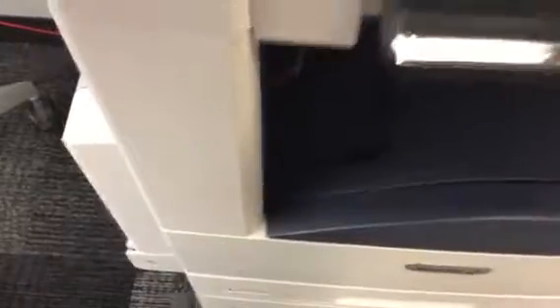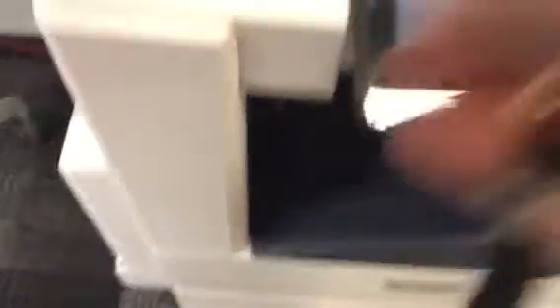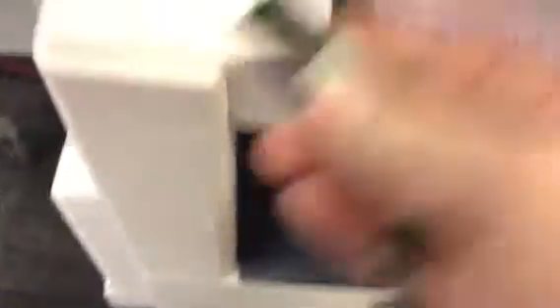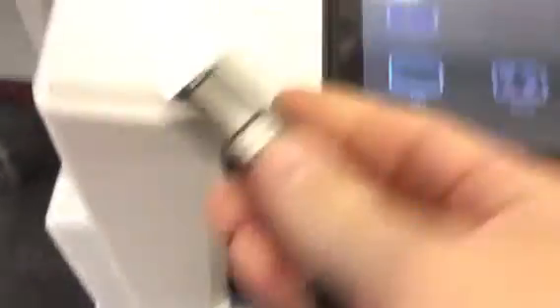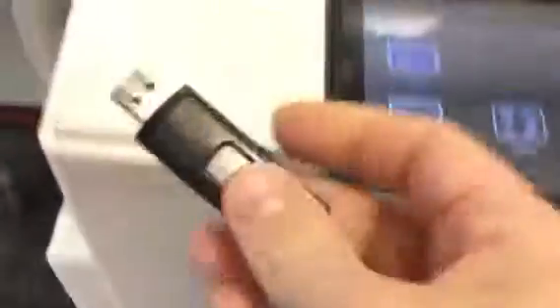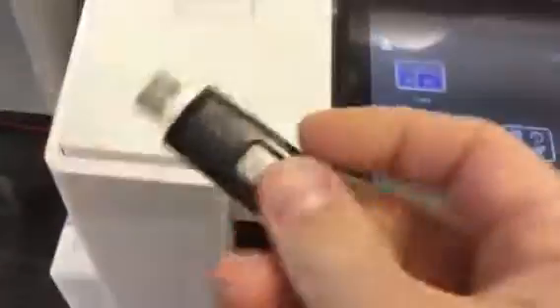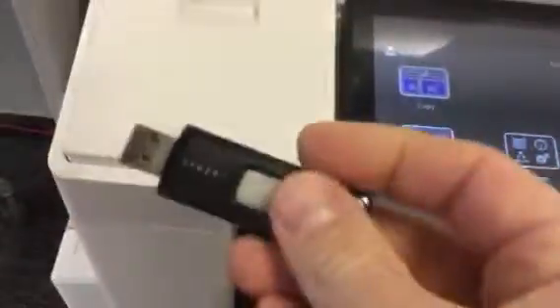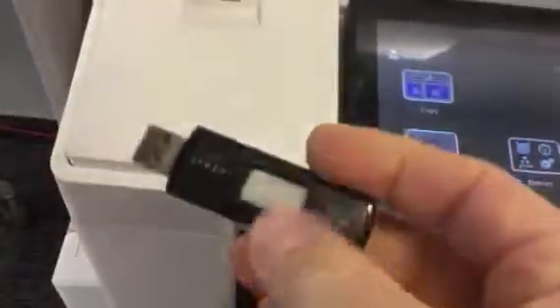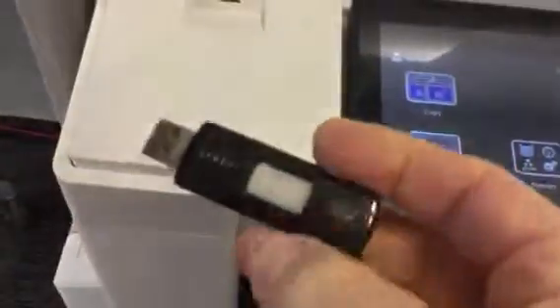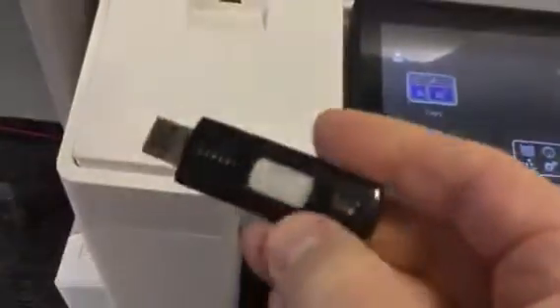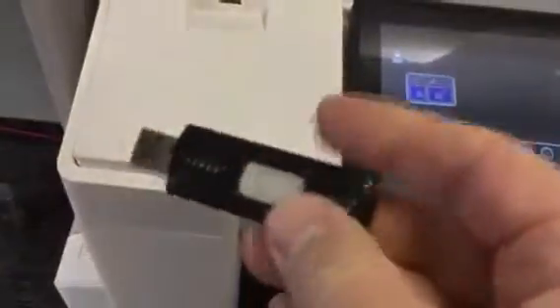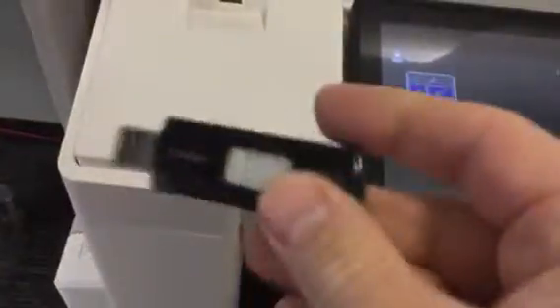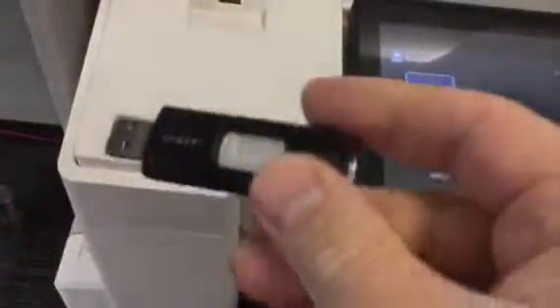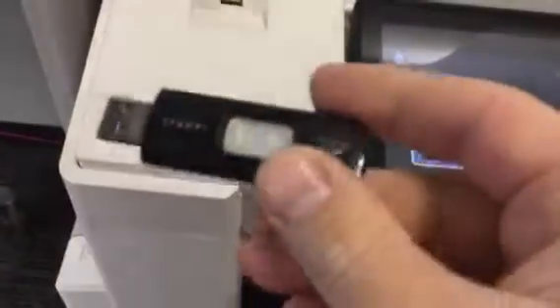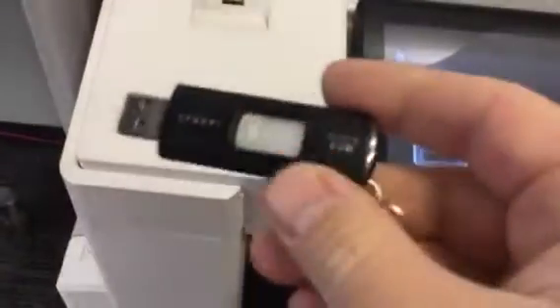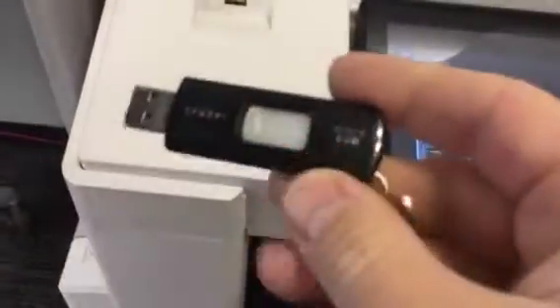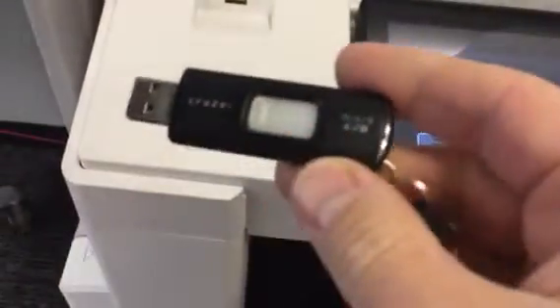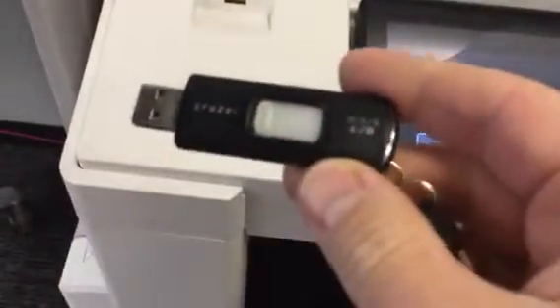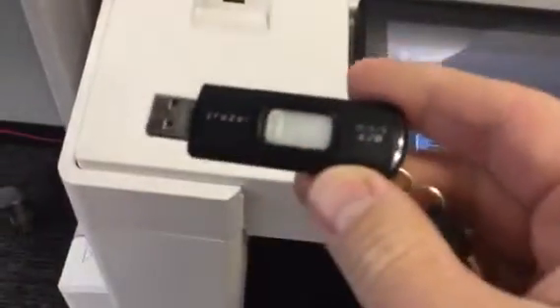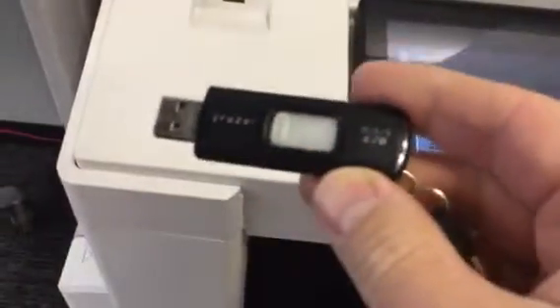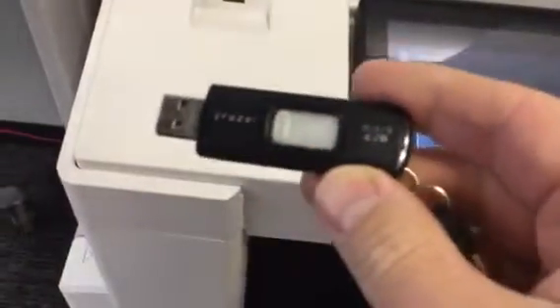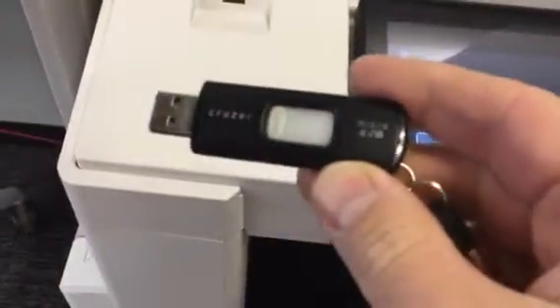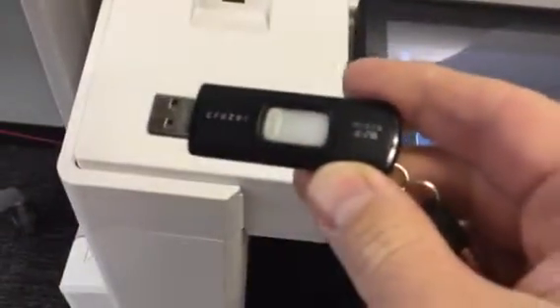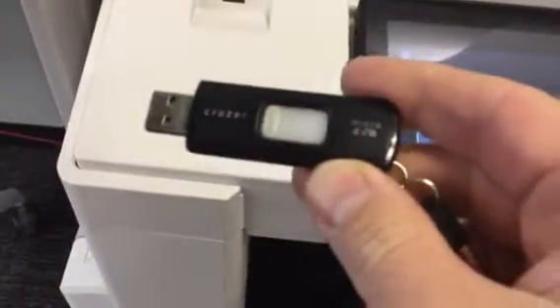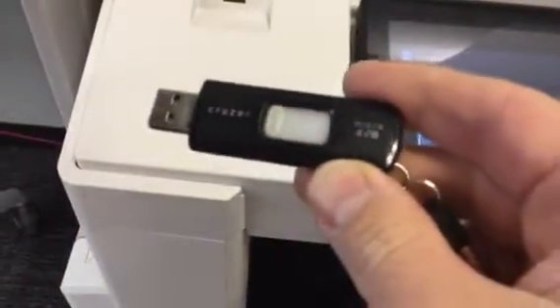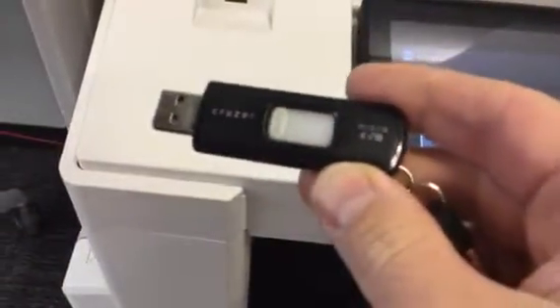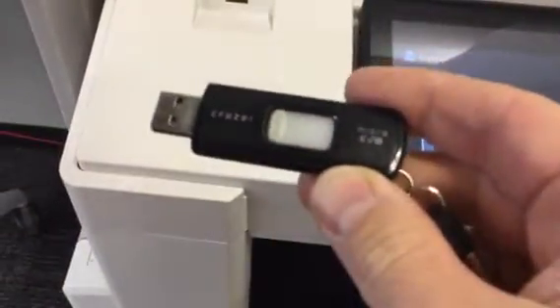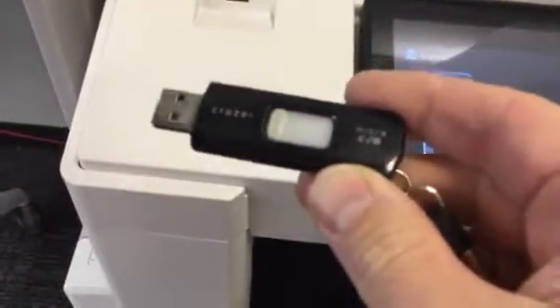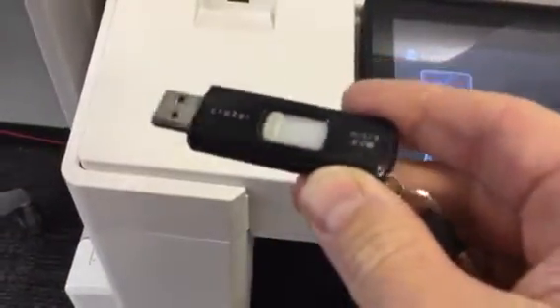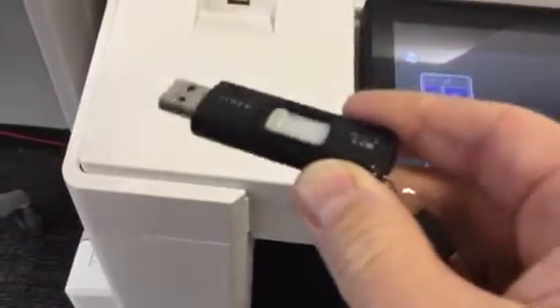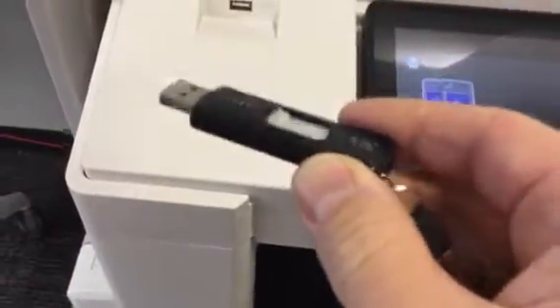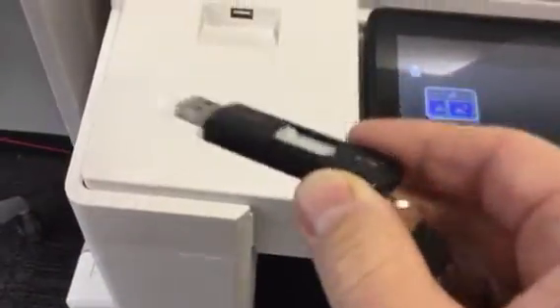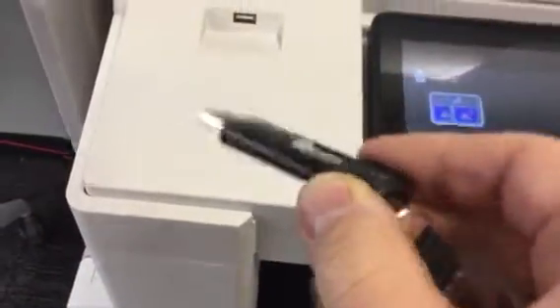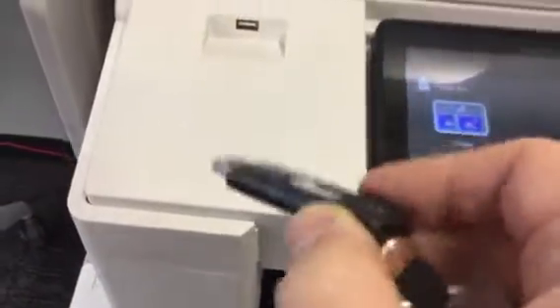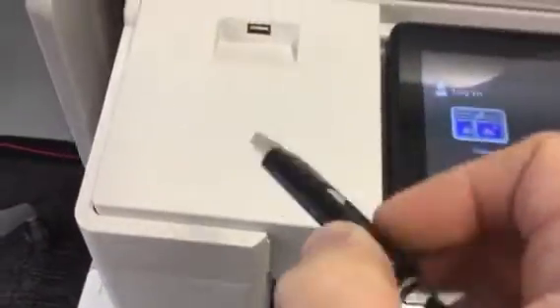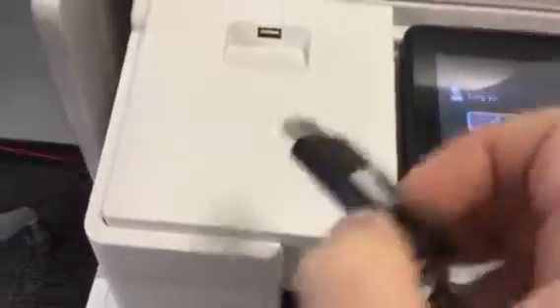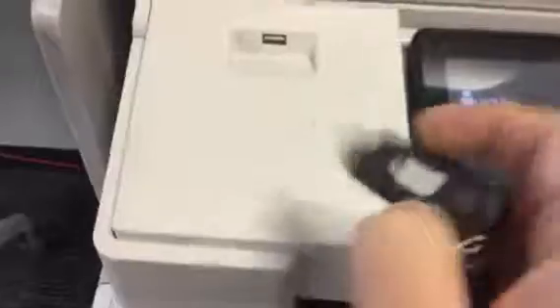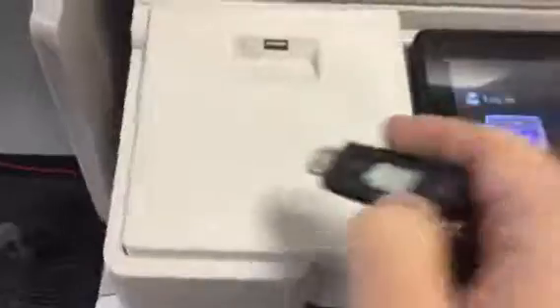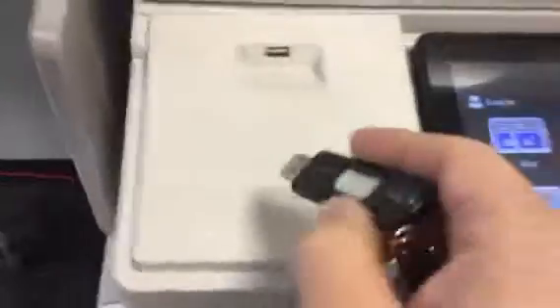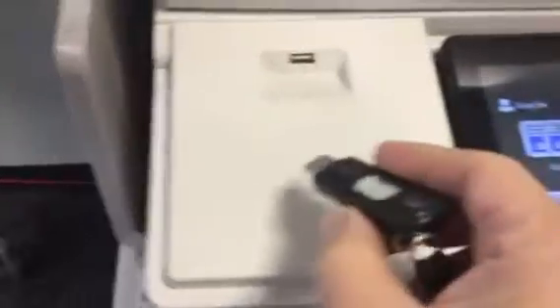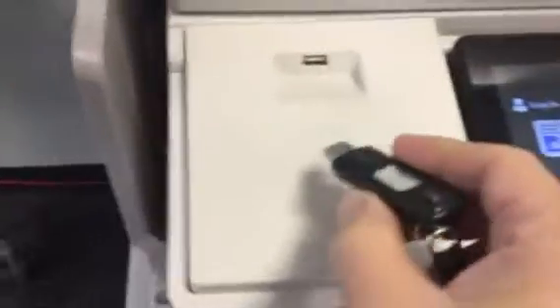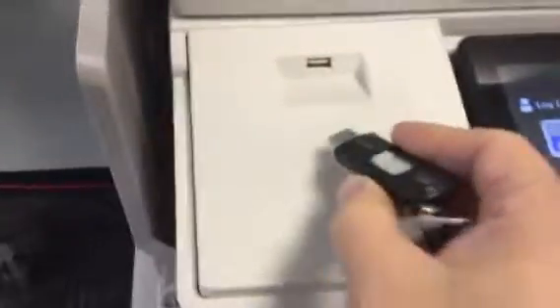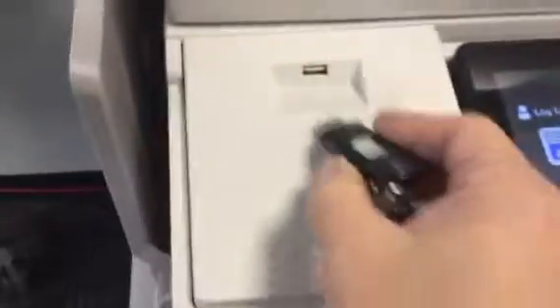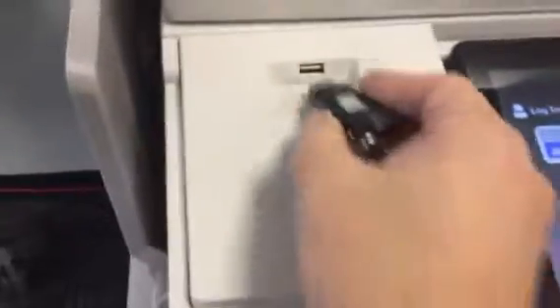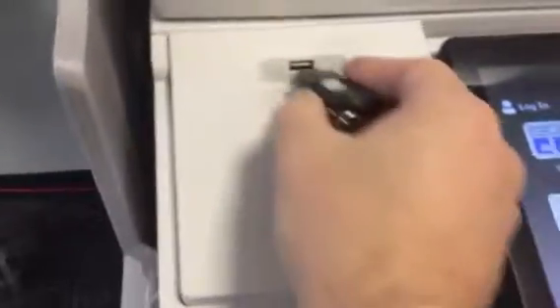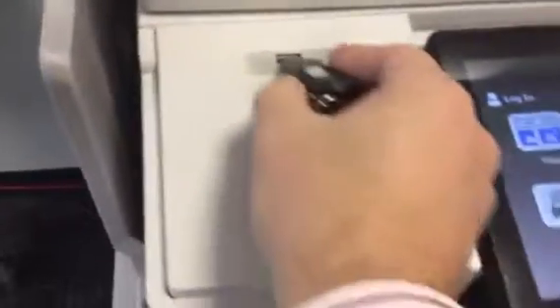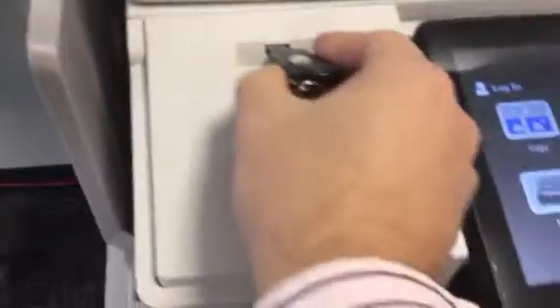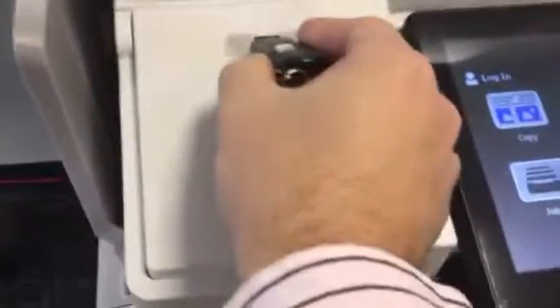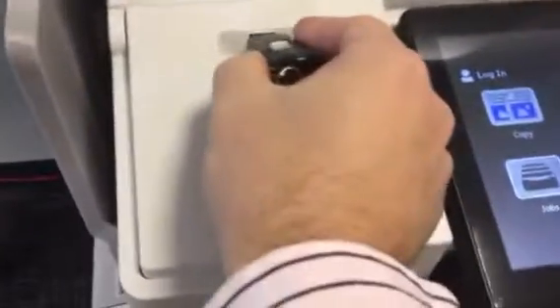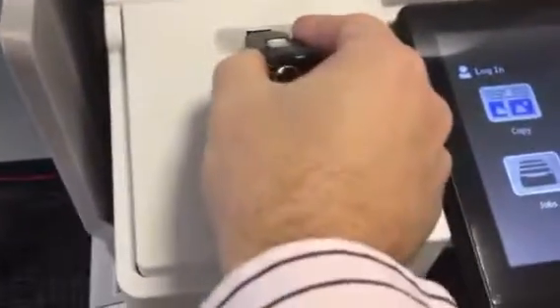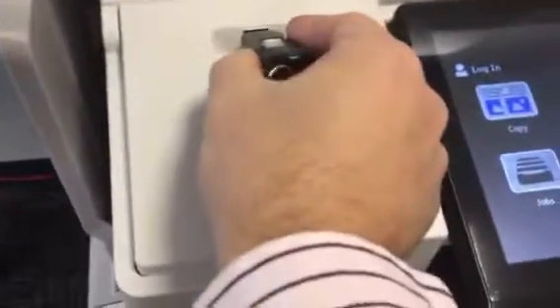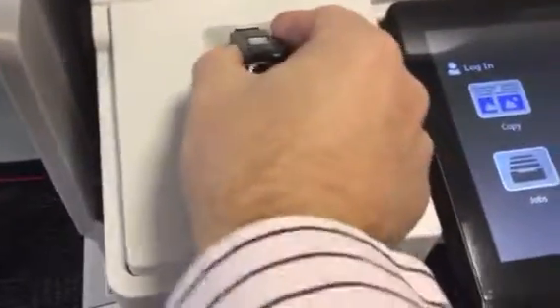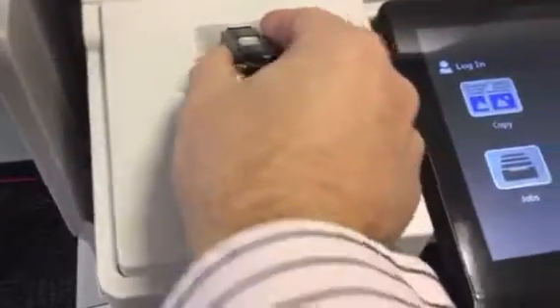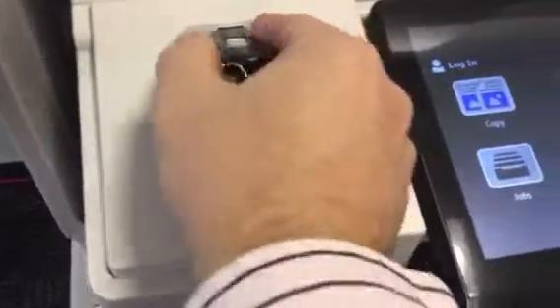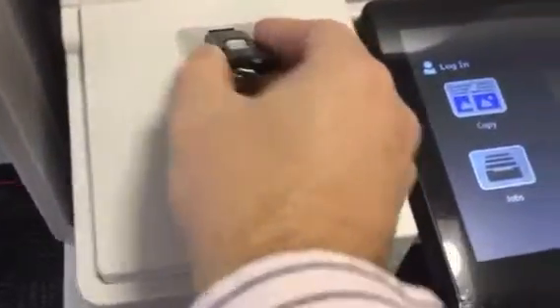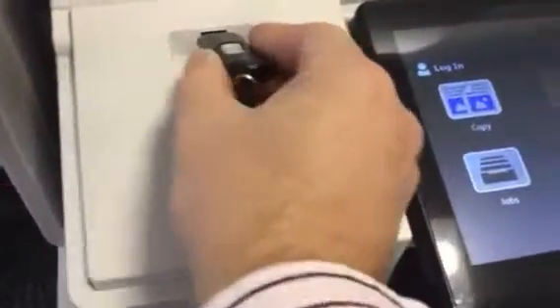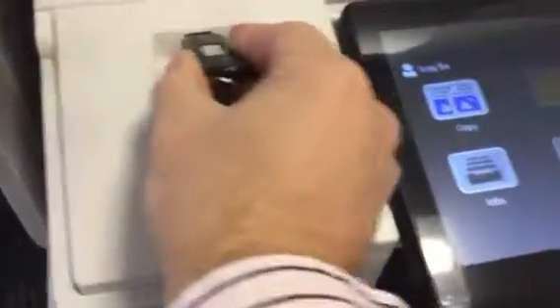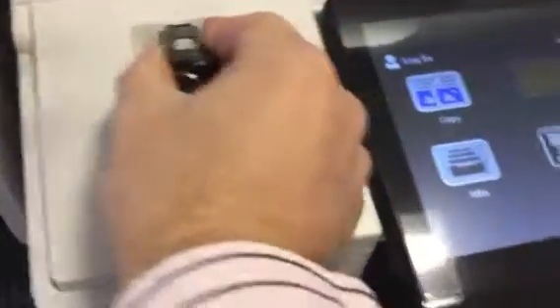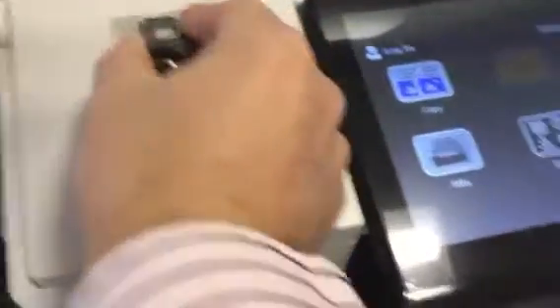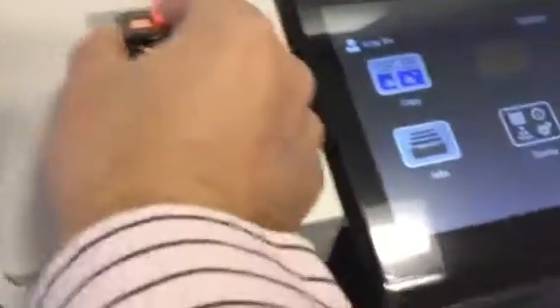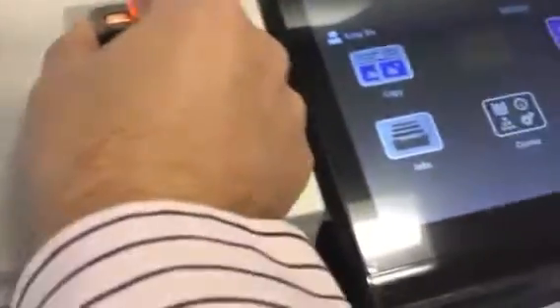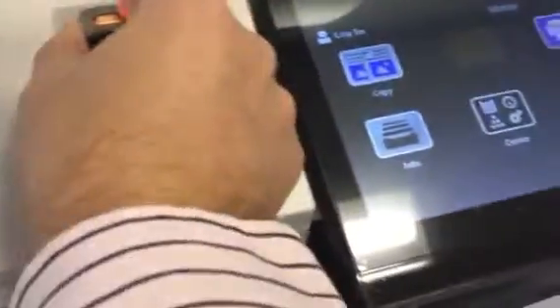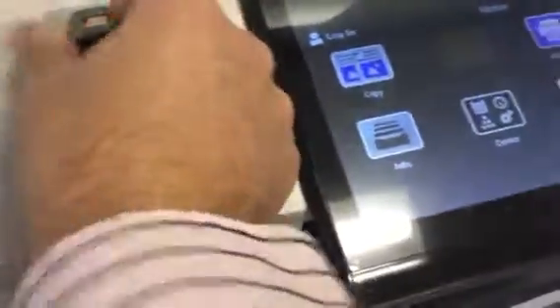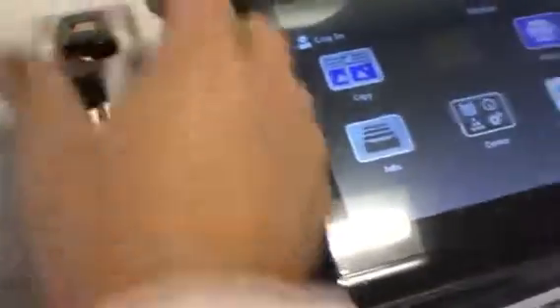You need to save it to a USB as a PDF. Once you've done that, plug it in here.